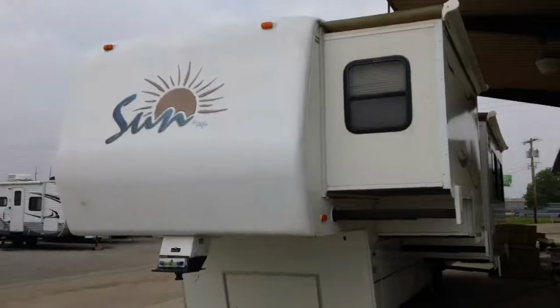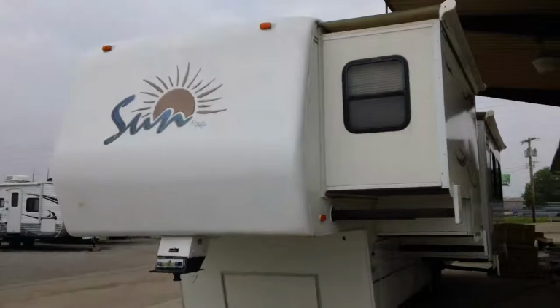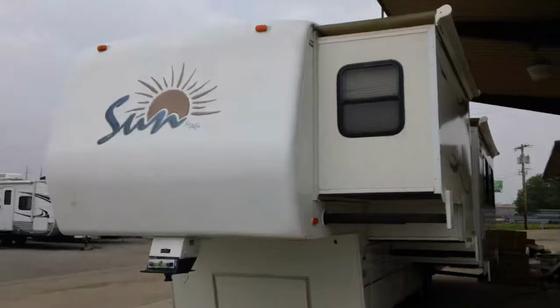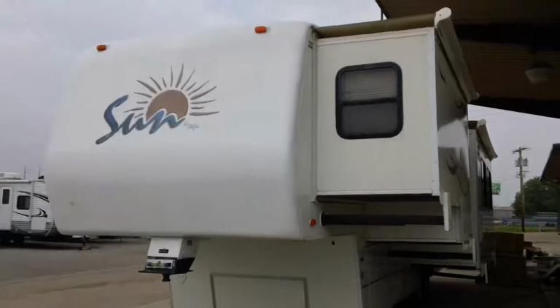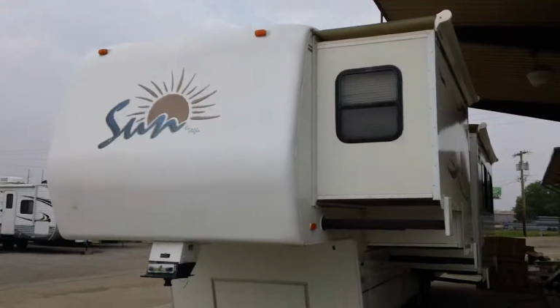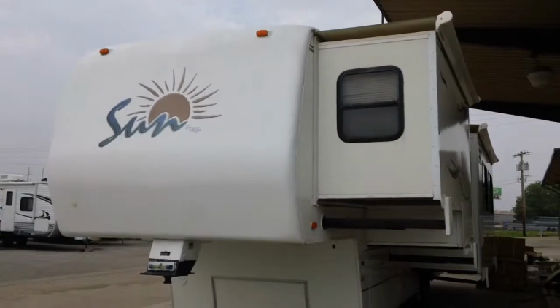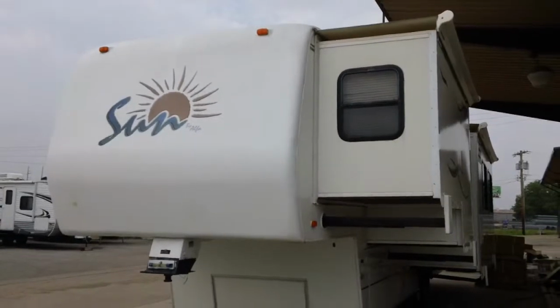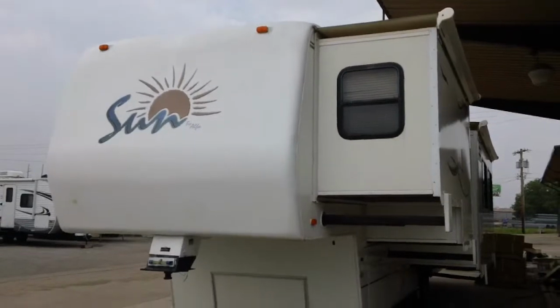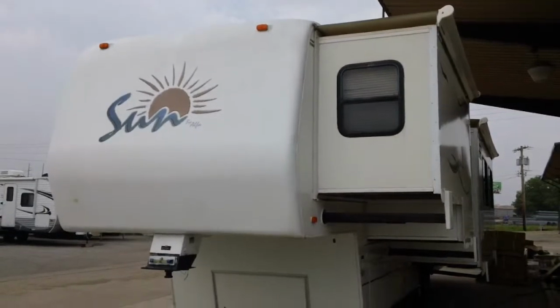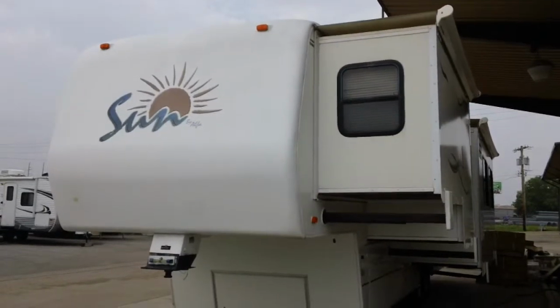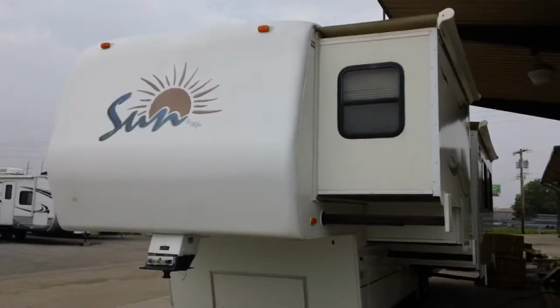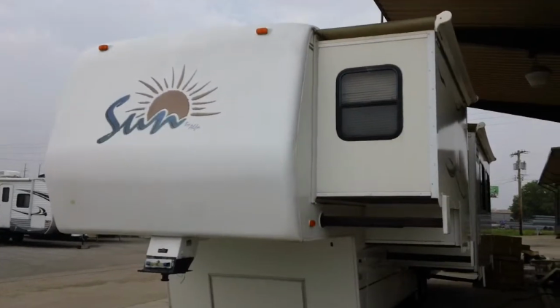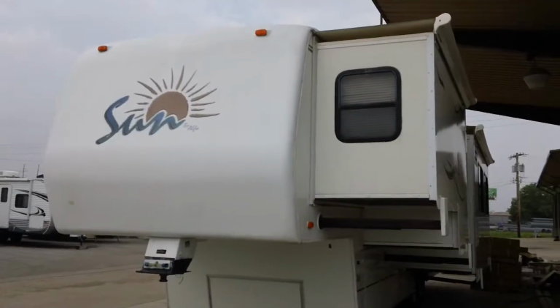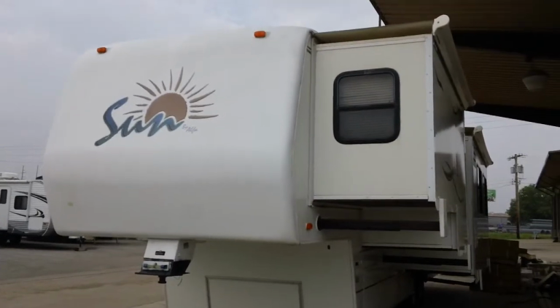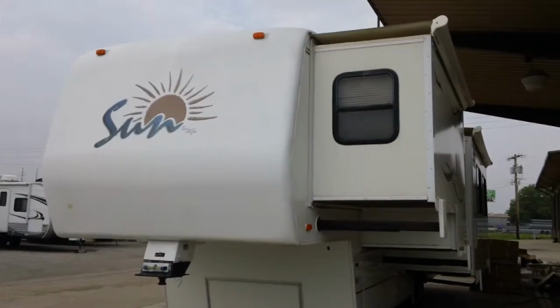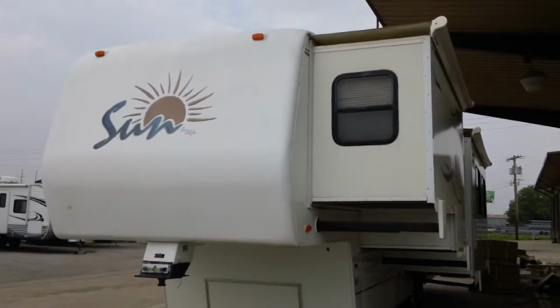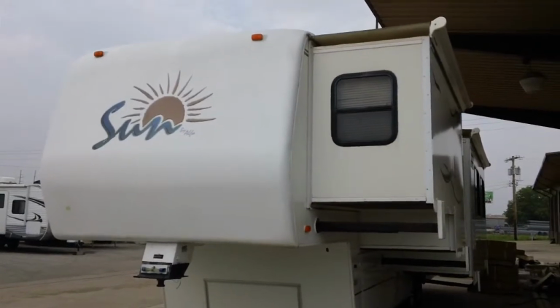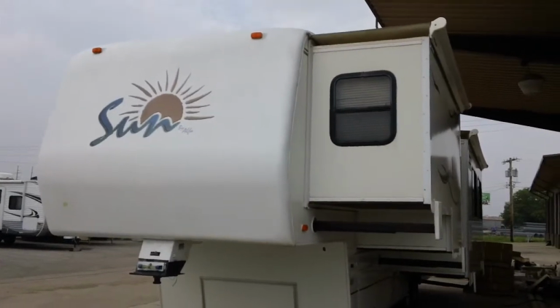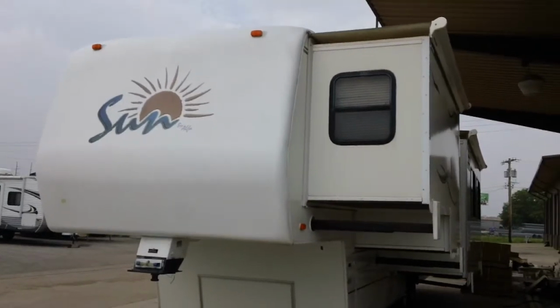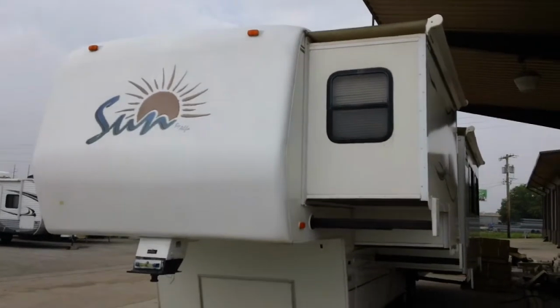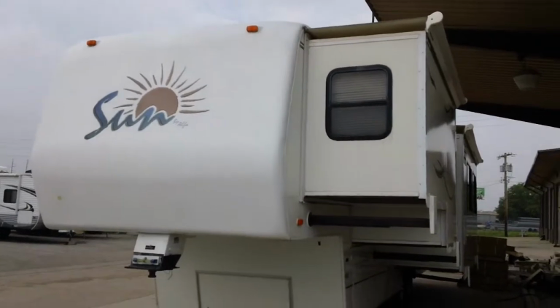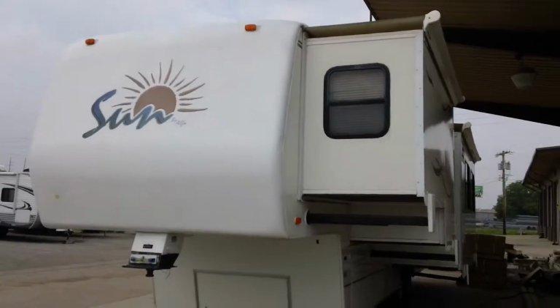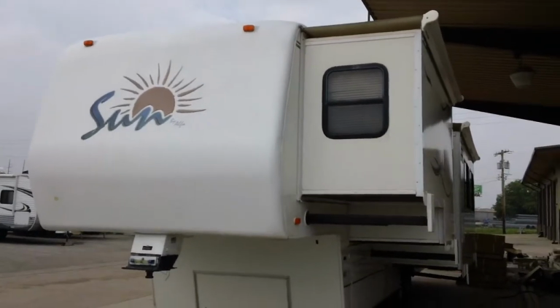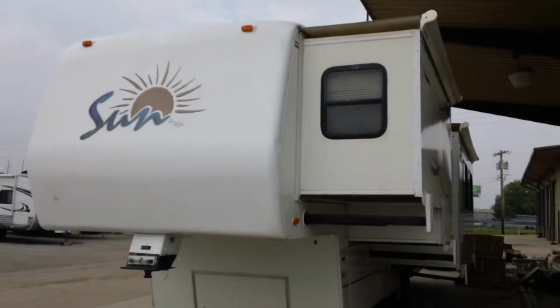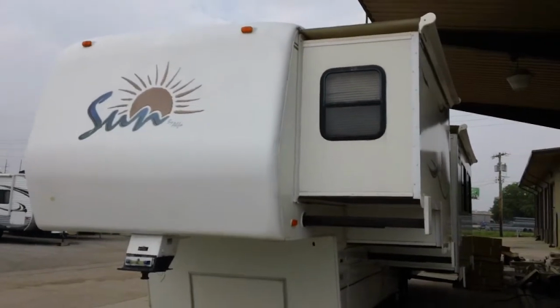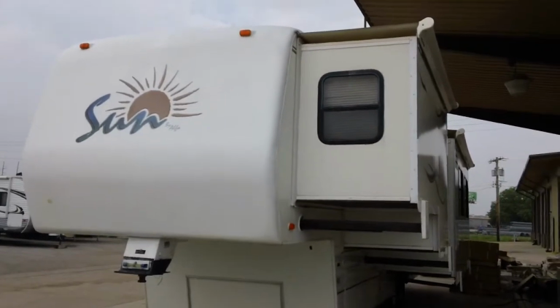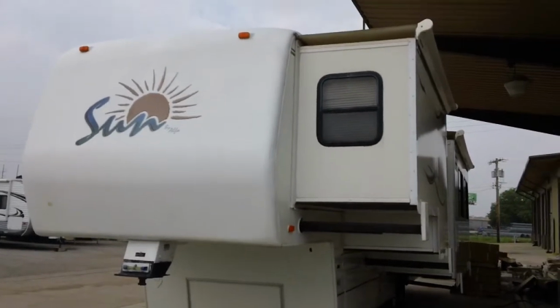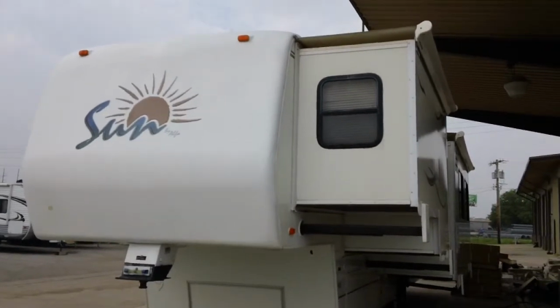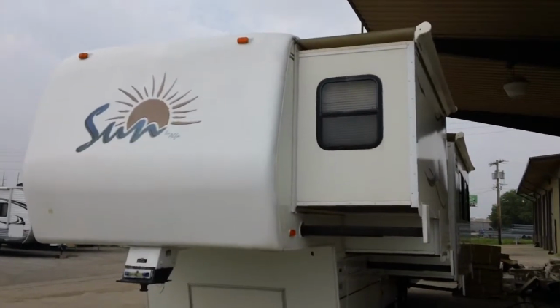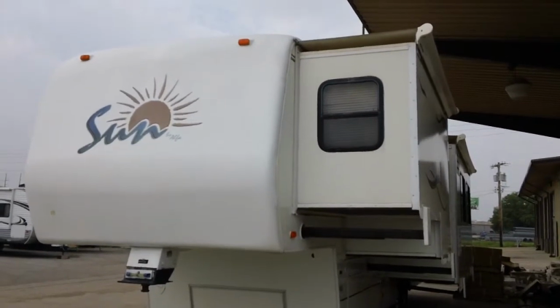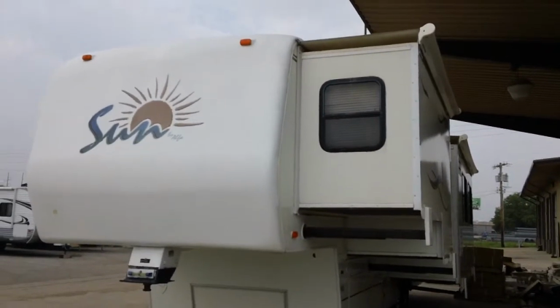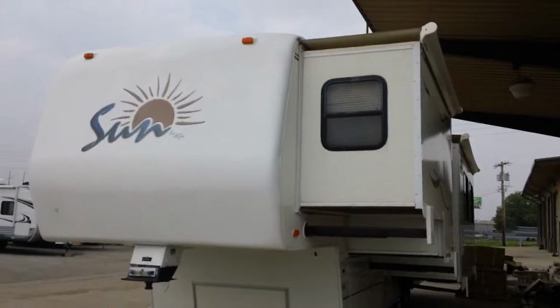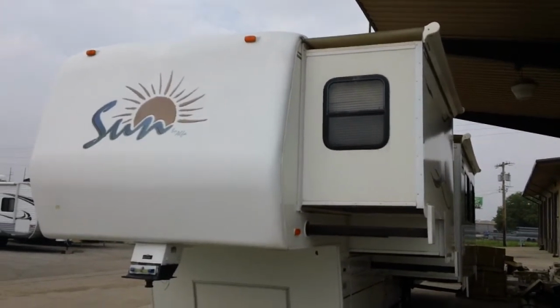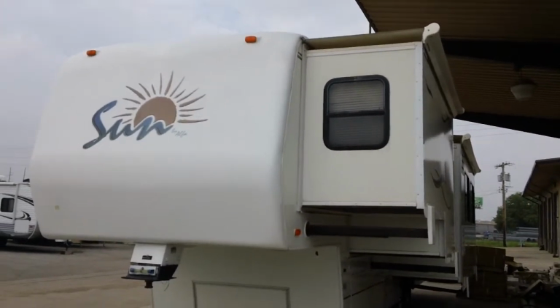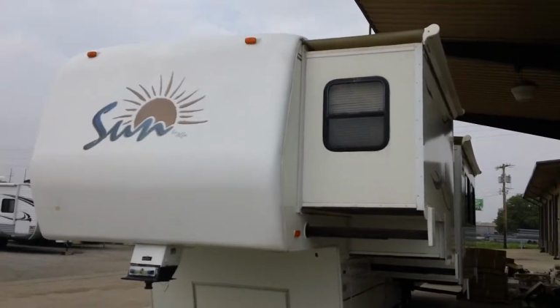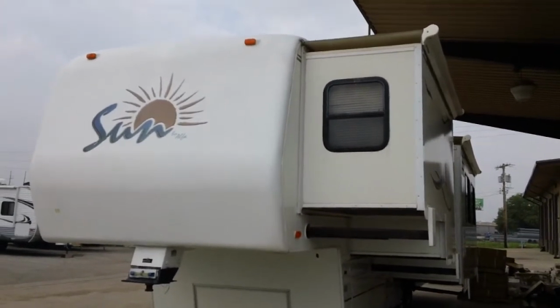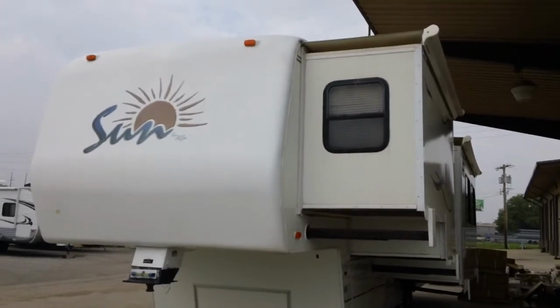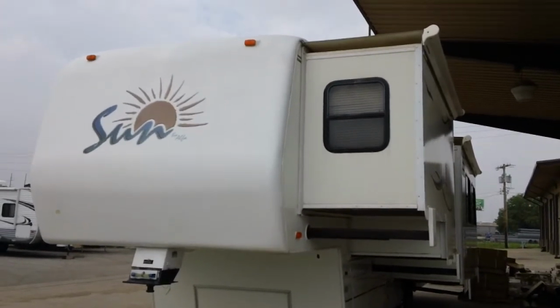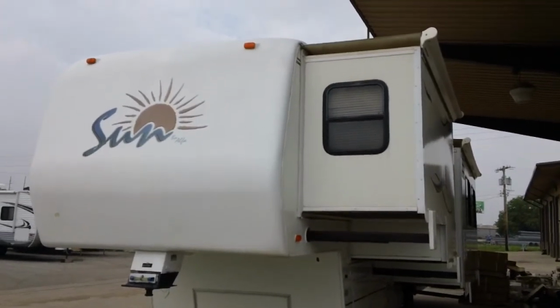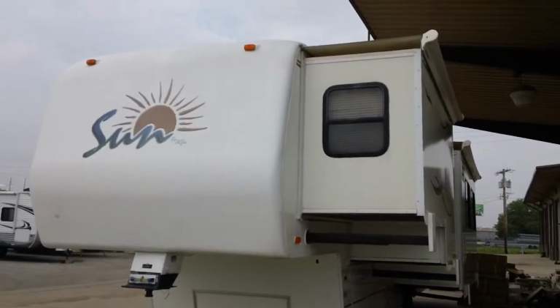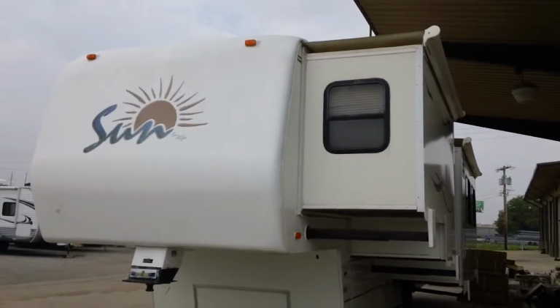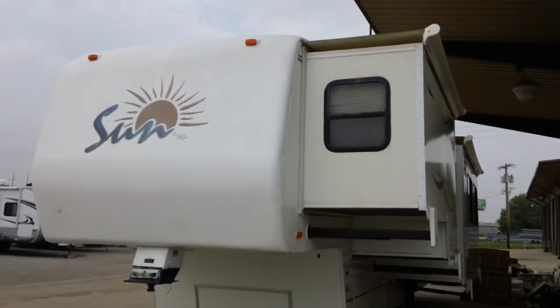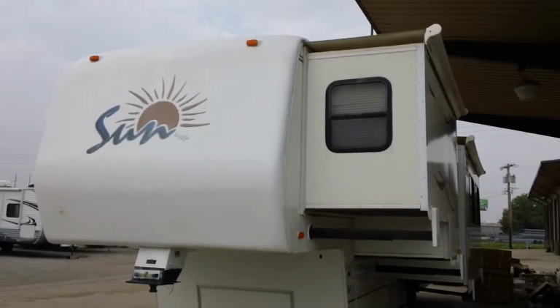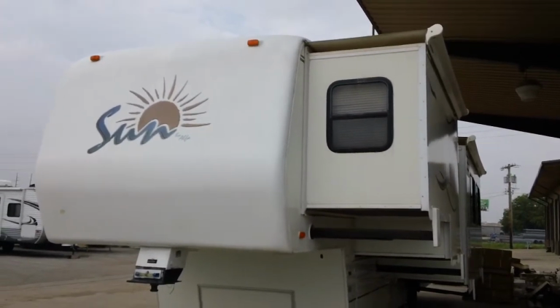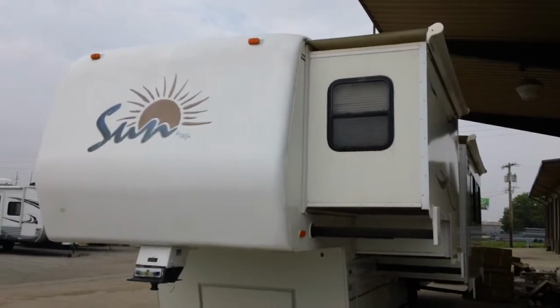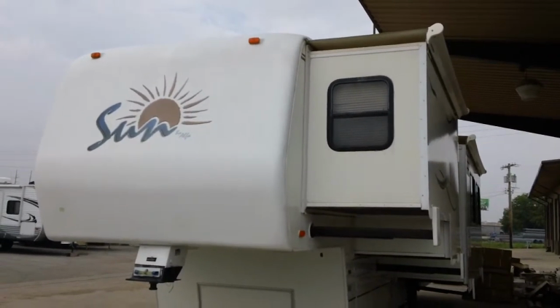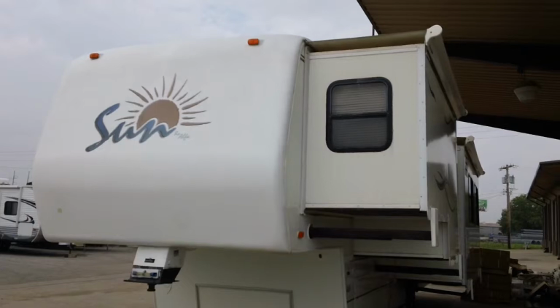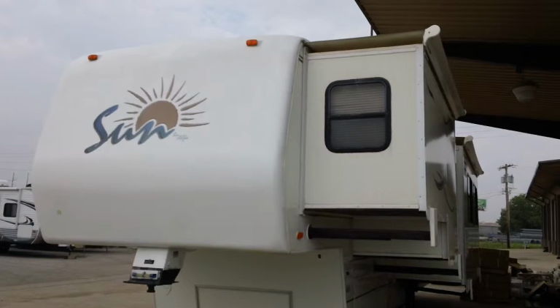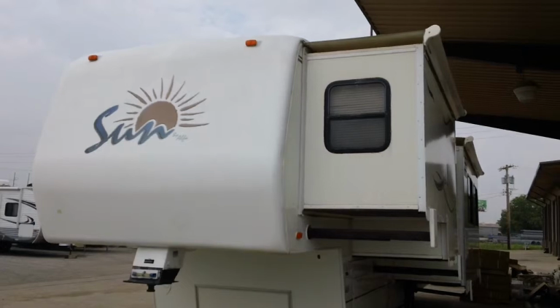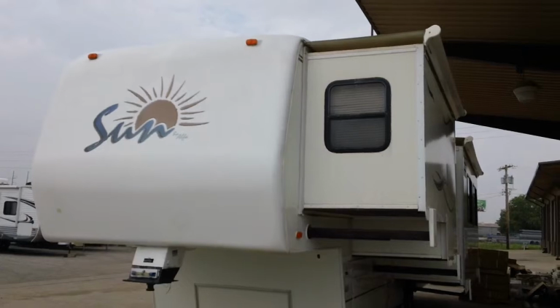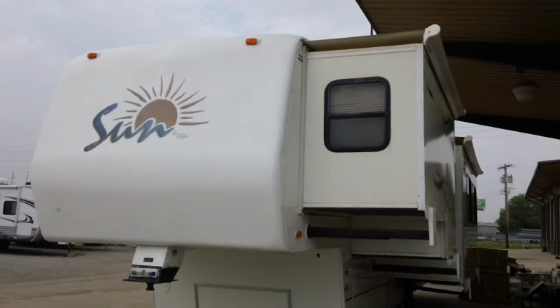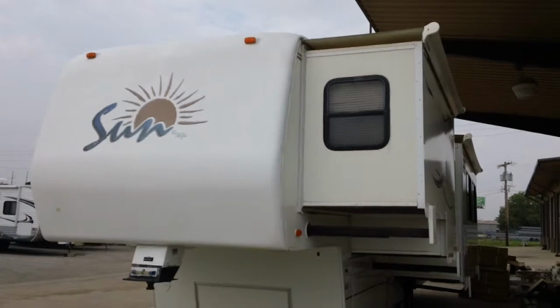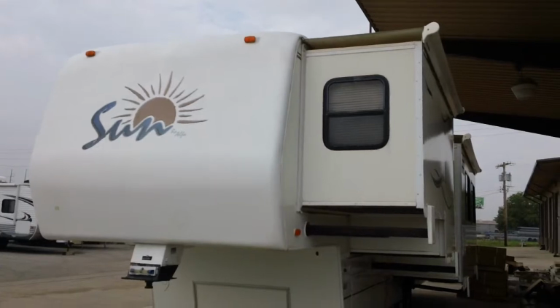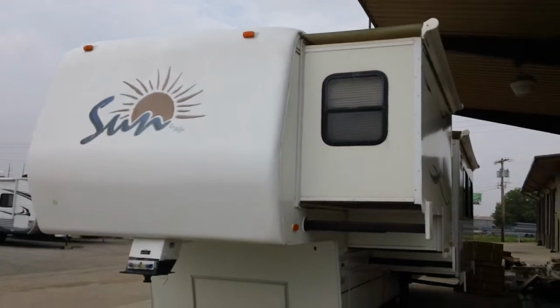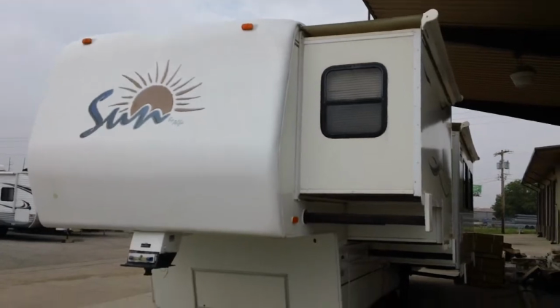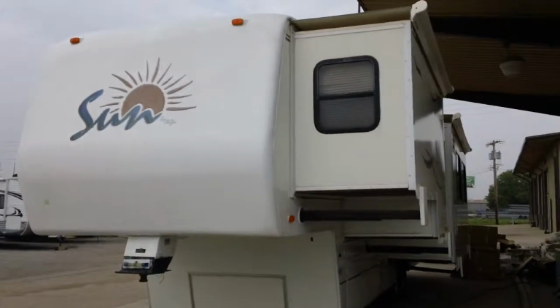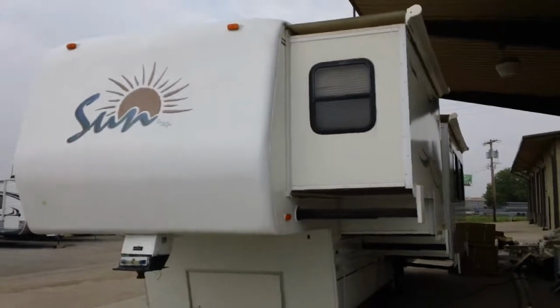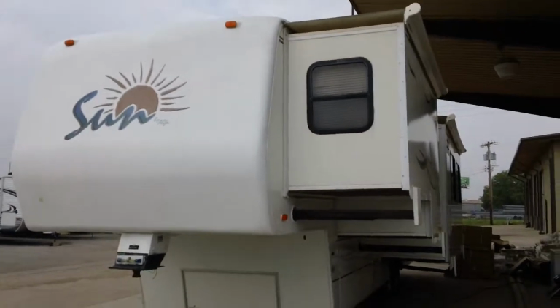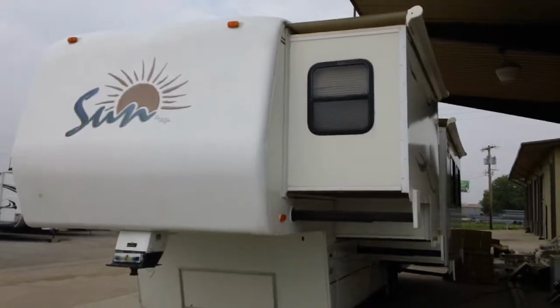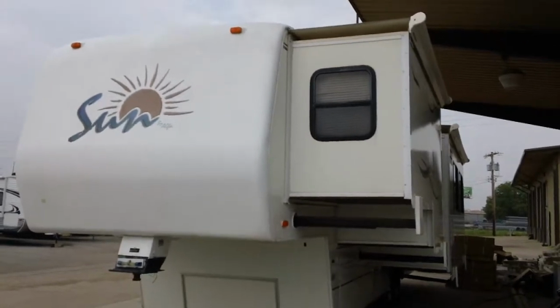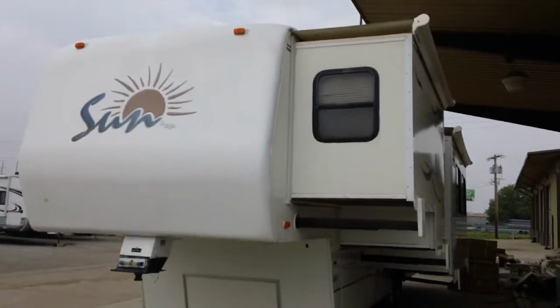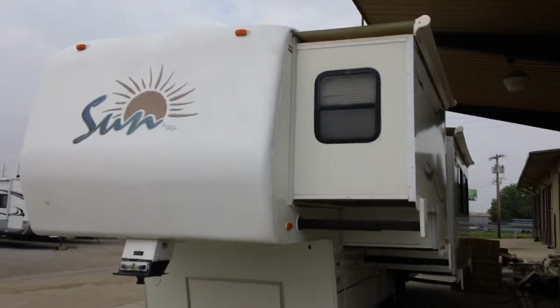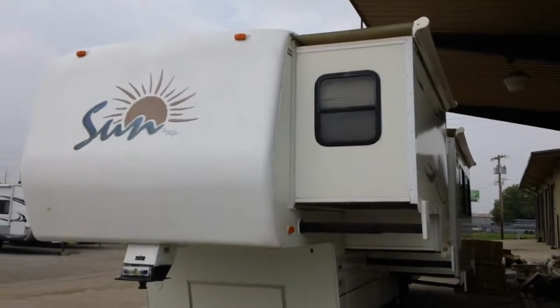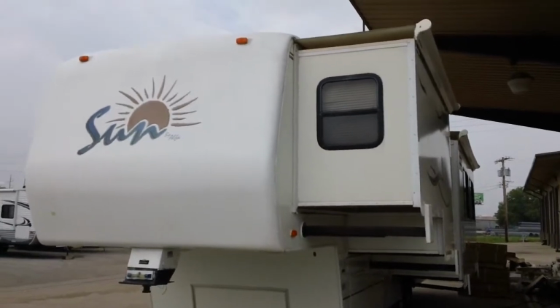Todd Rutherford here with Lewis RV Center. Ask for me at 405-232-1800.